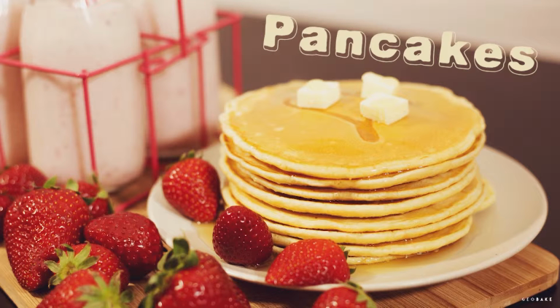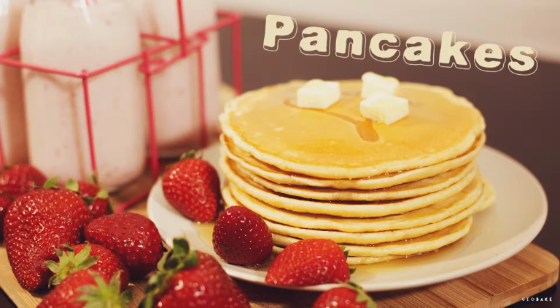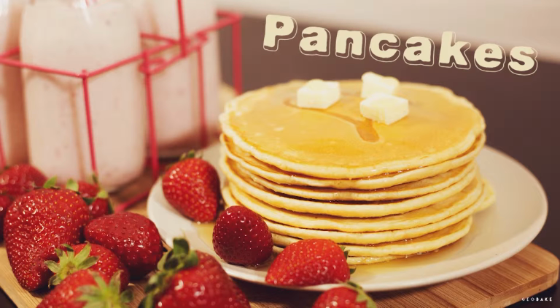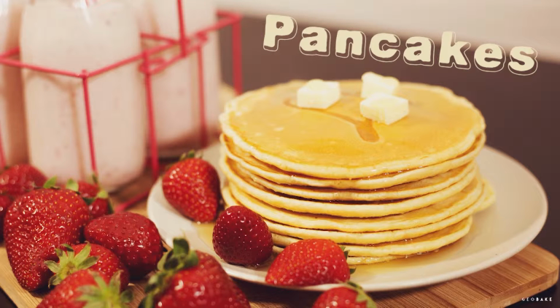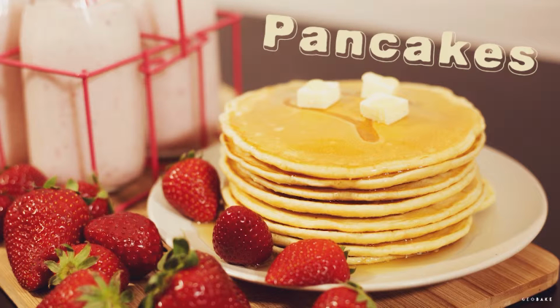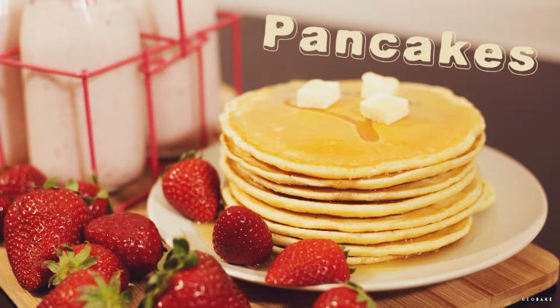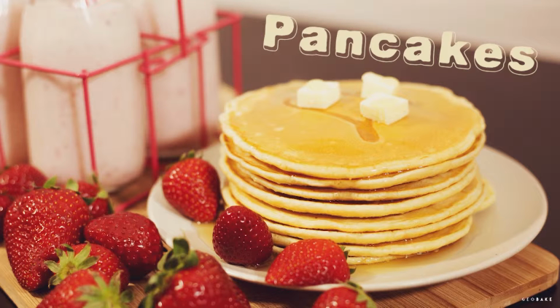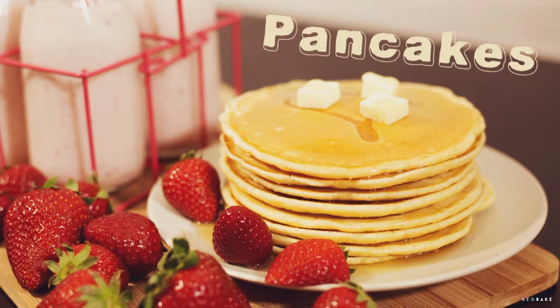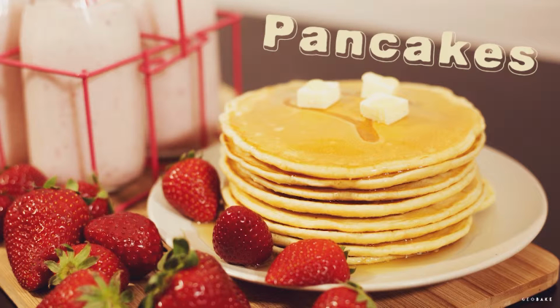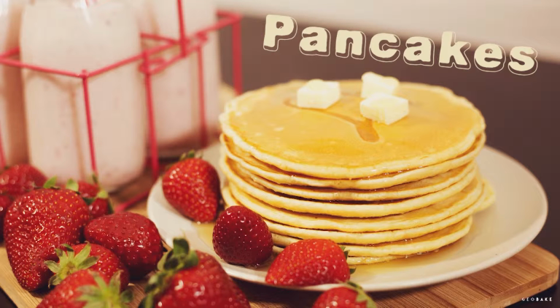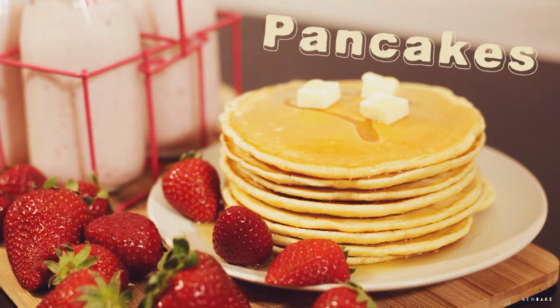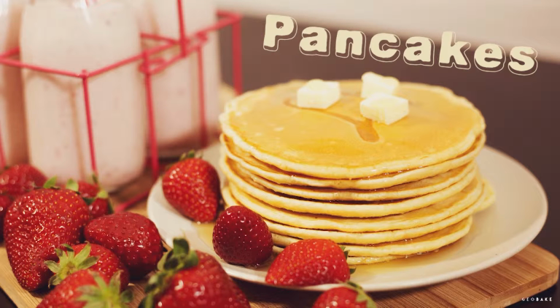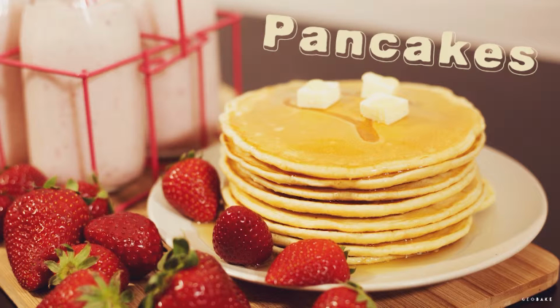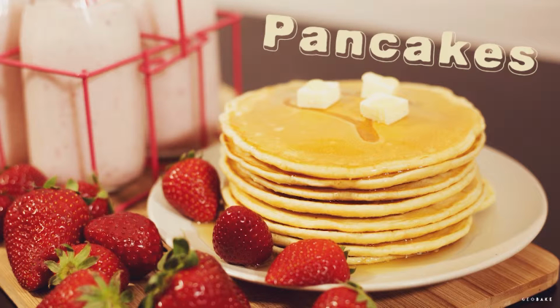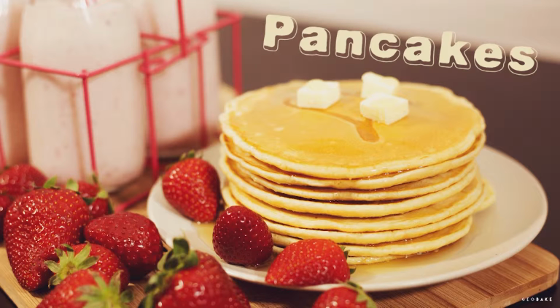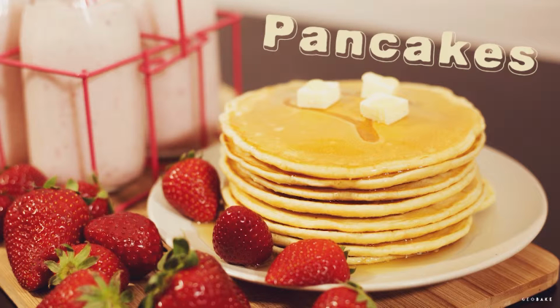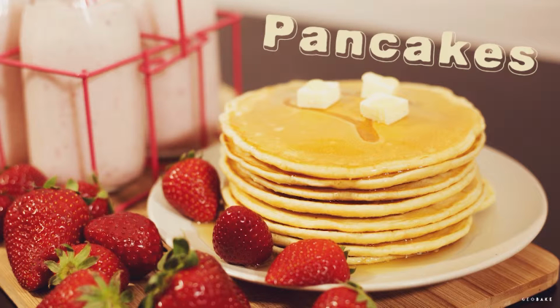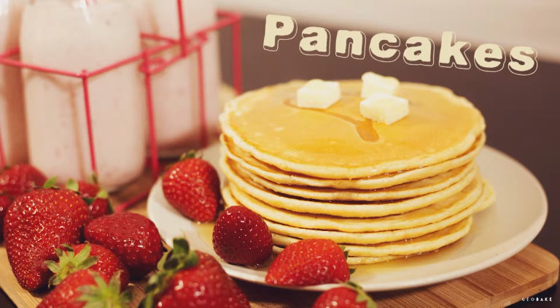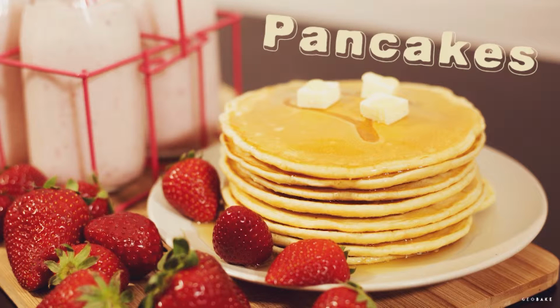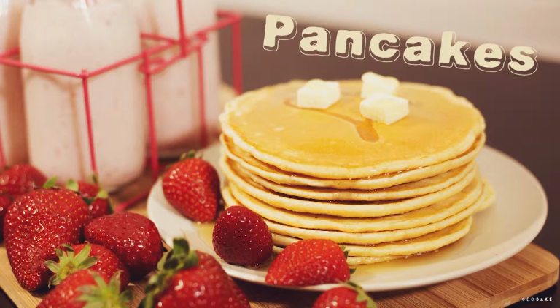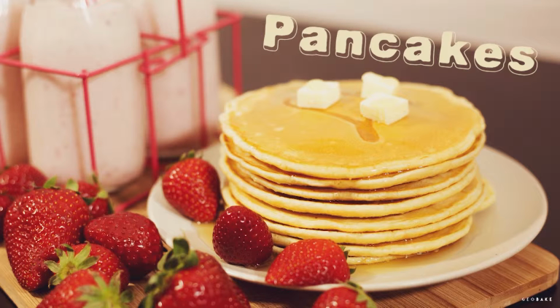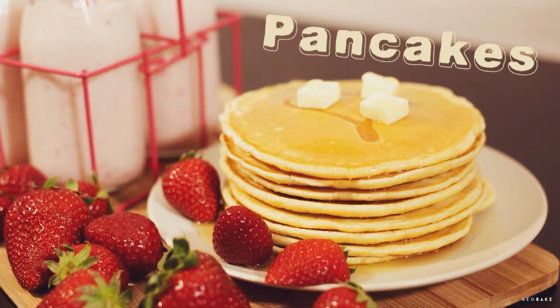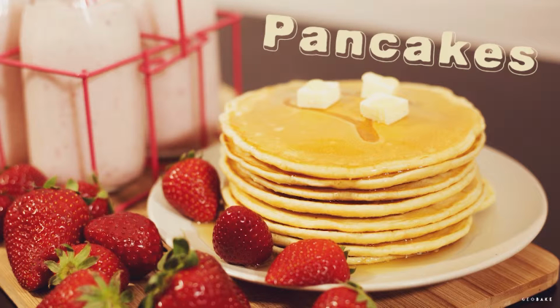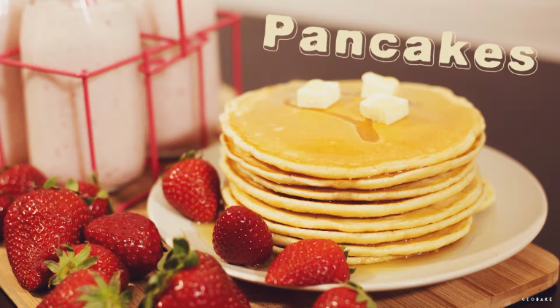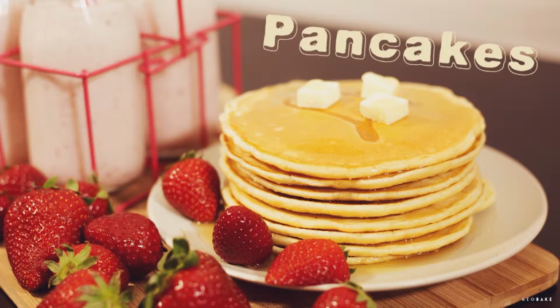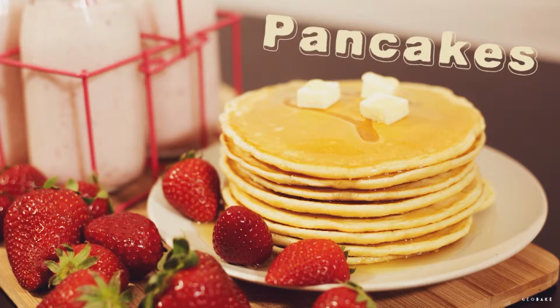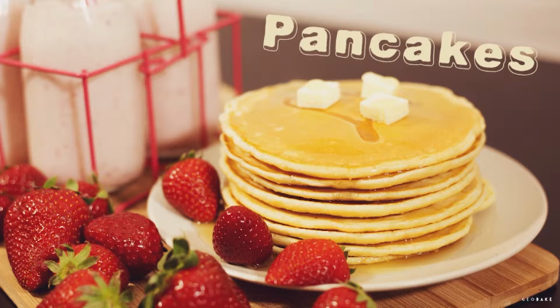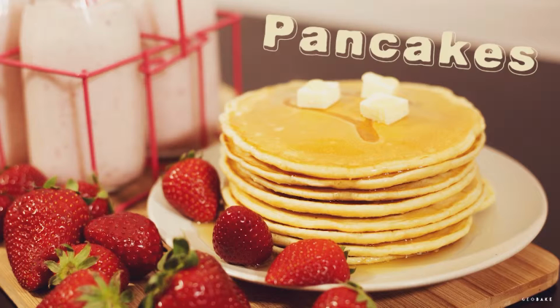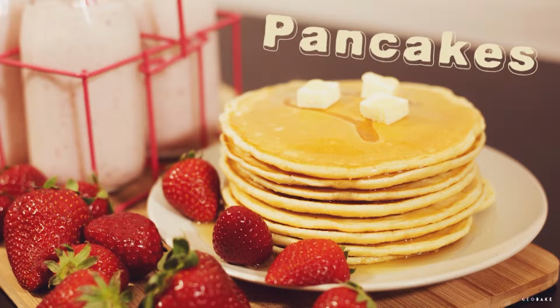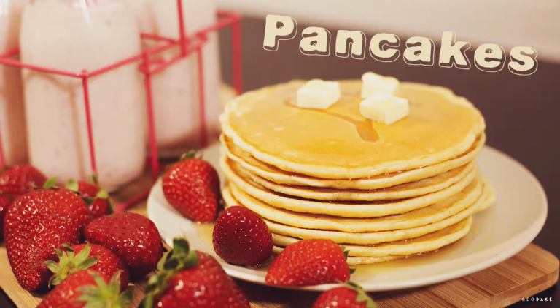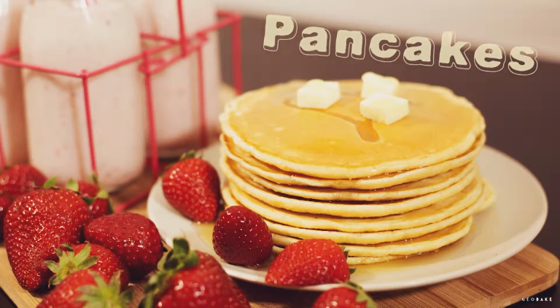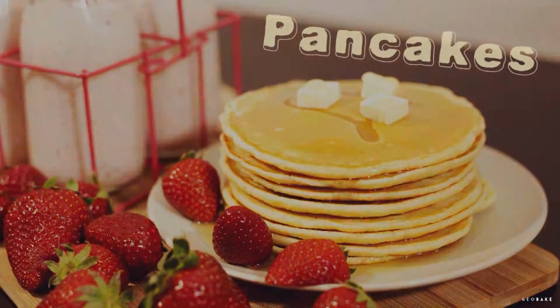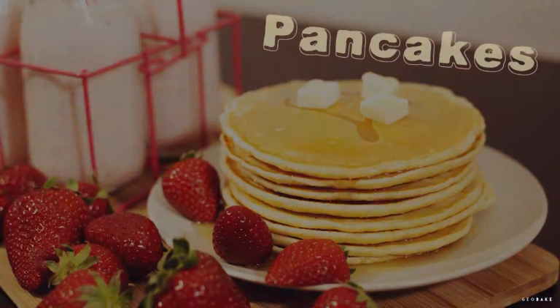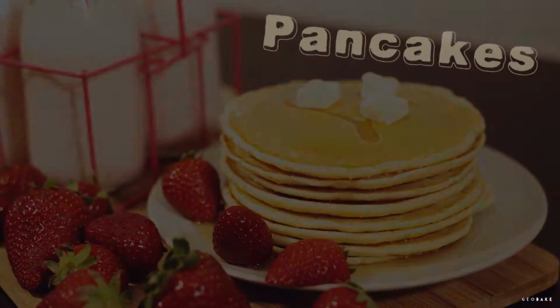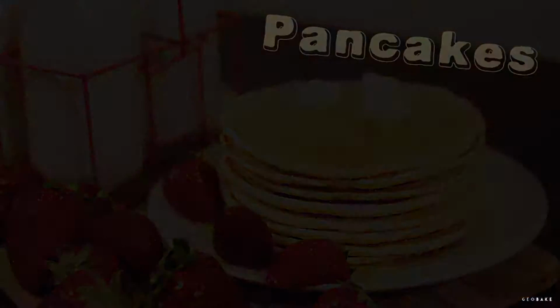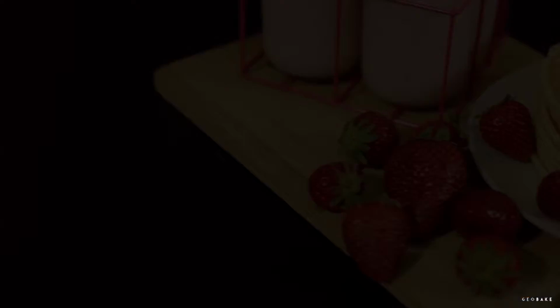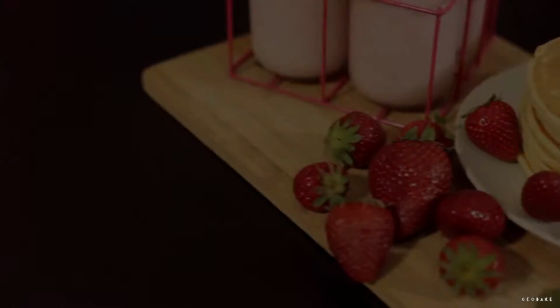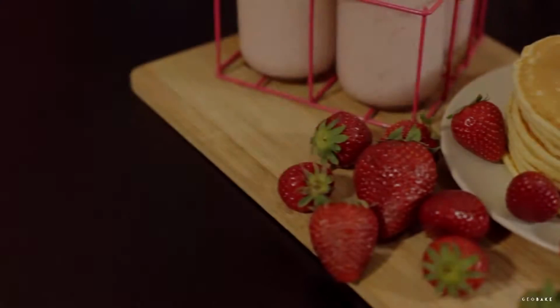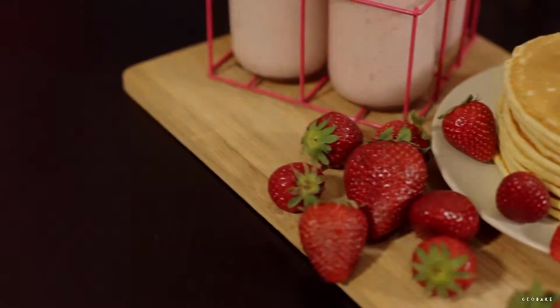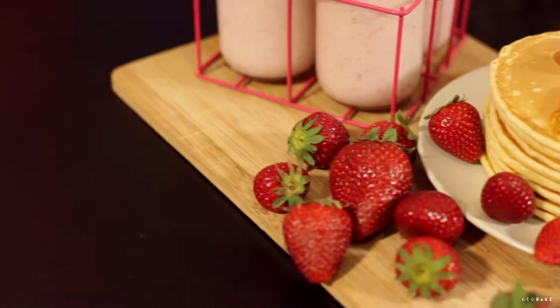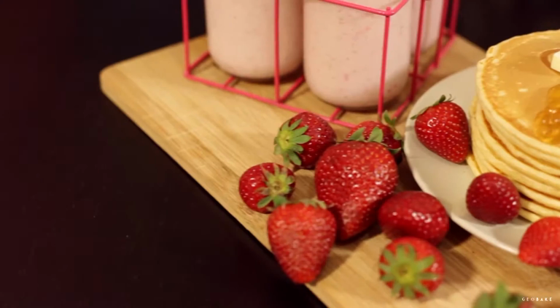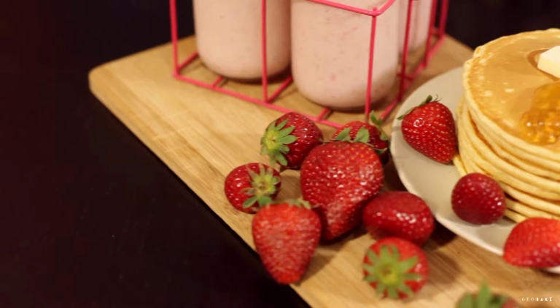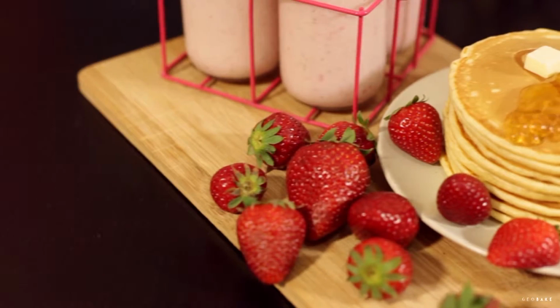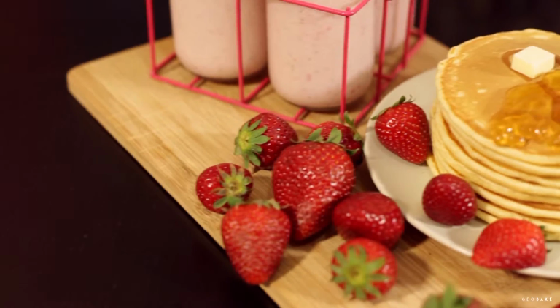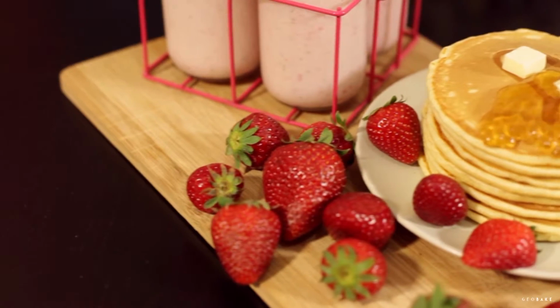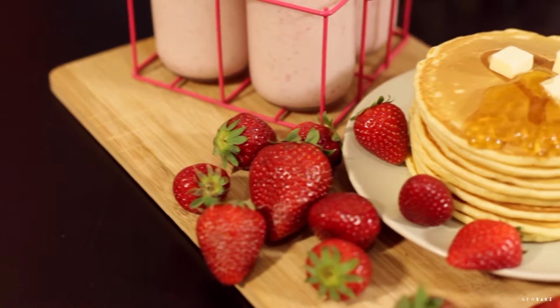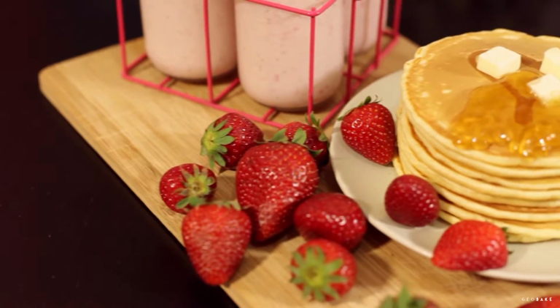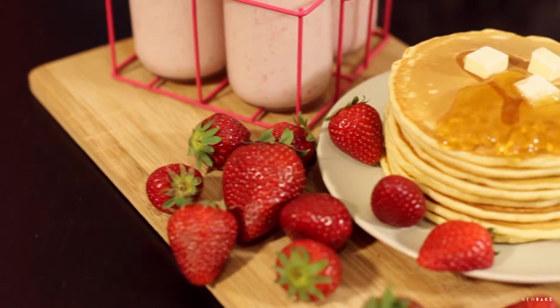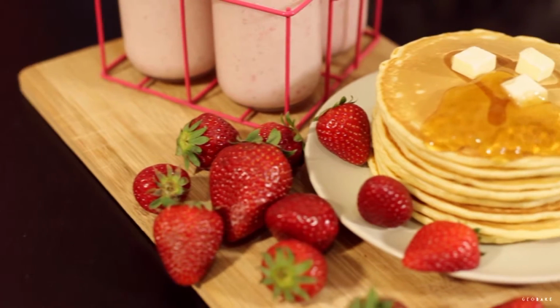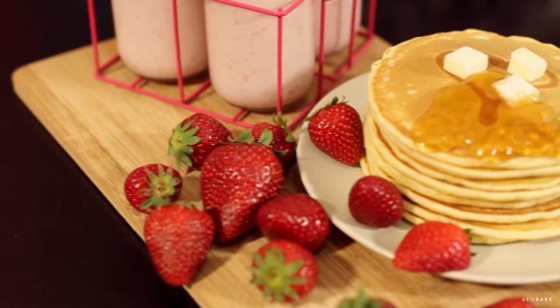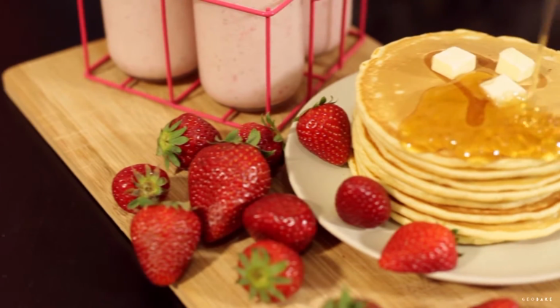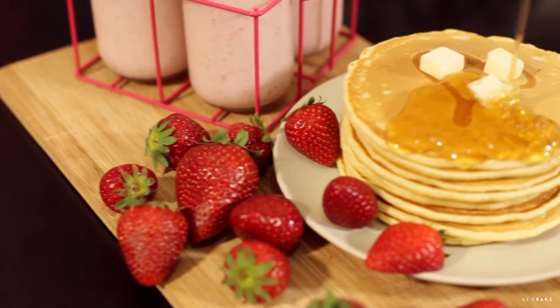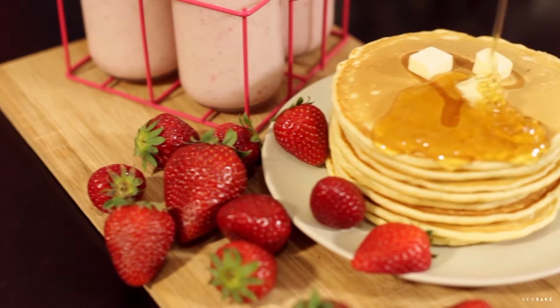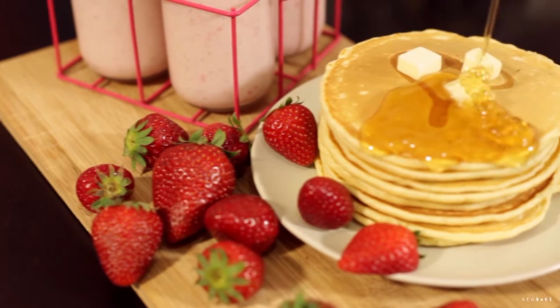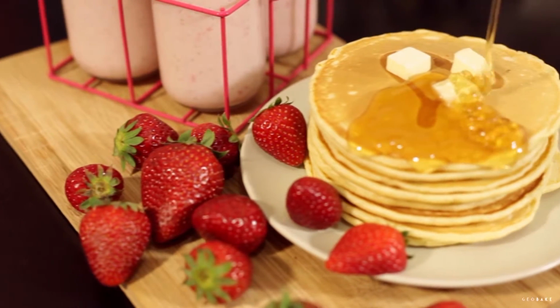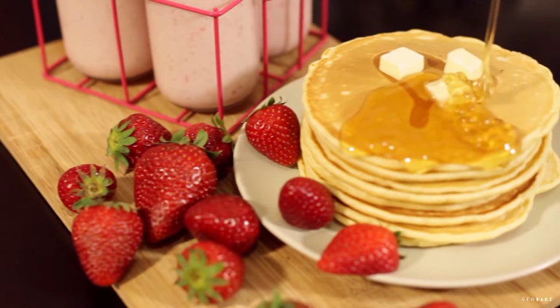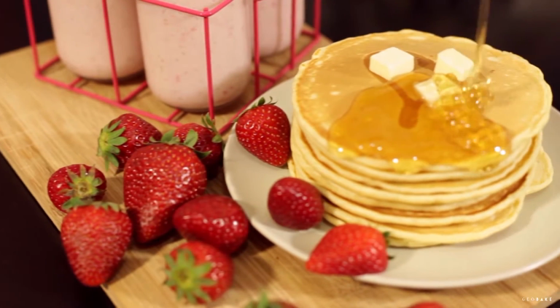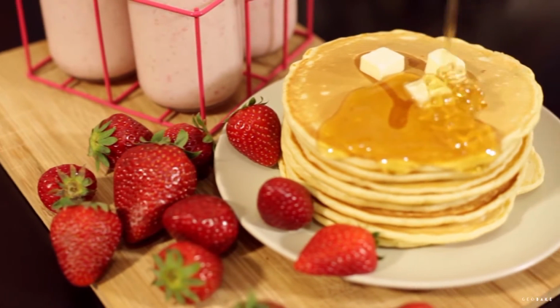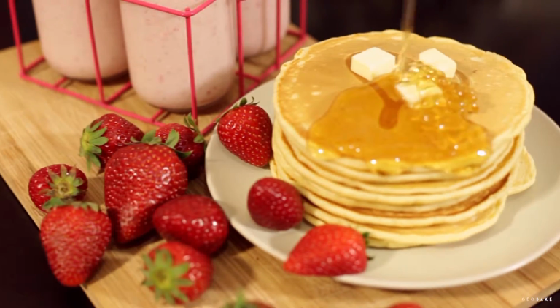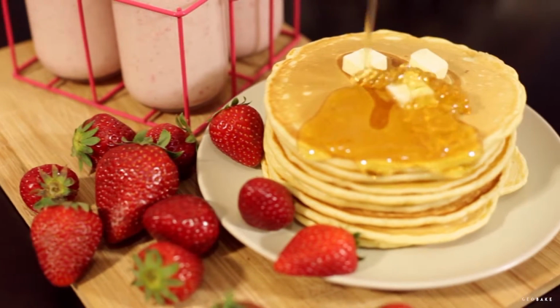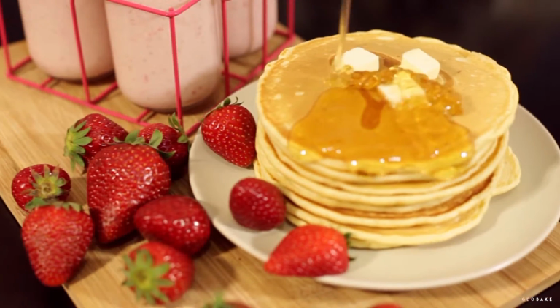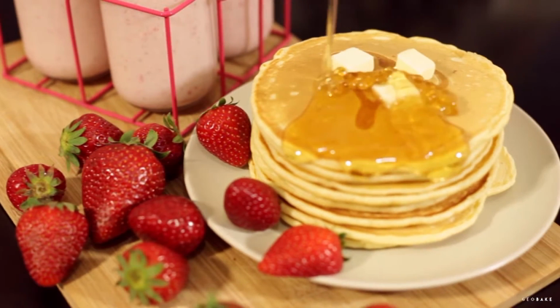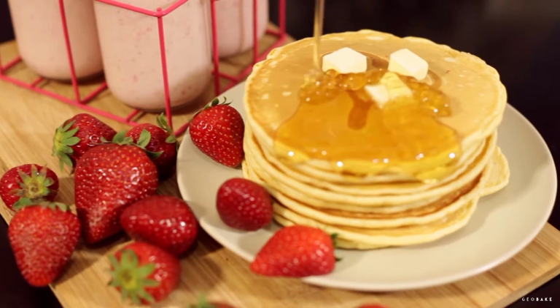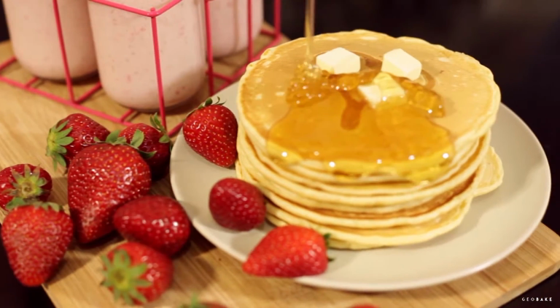Hello guys, welcome to Heobake. Today we're going to make another great recipe for breakfast — these beautiful pancakes or hotcakes.